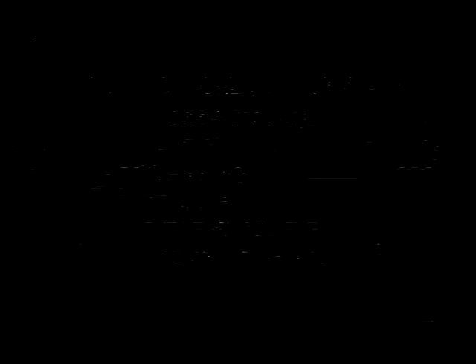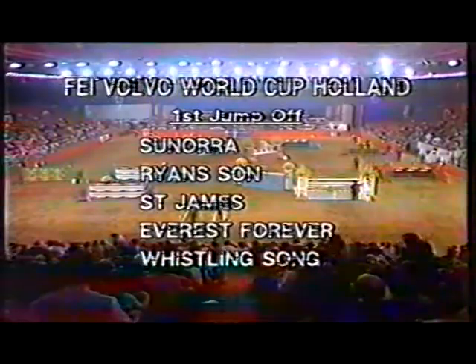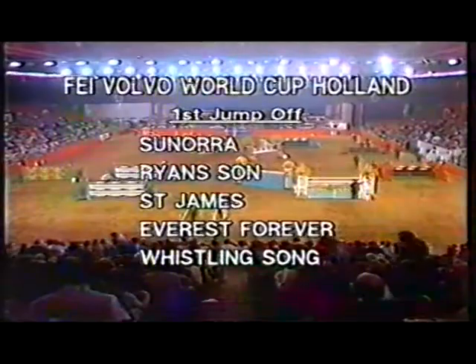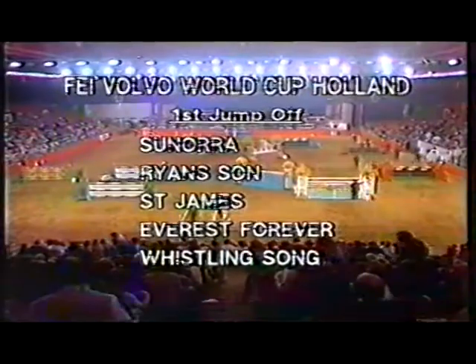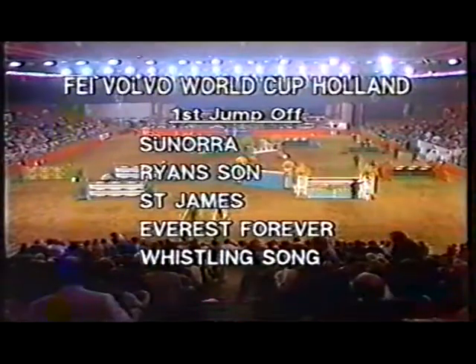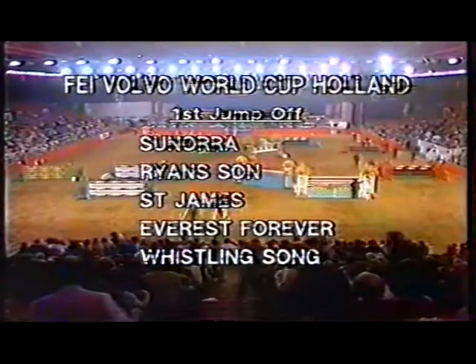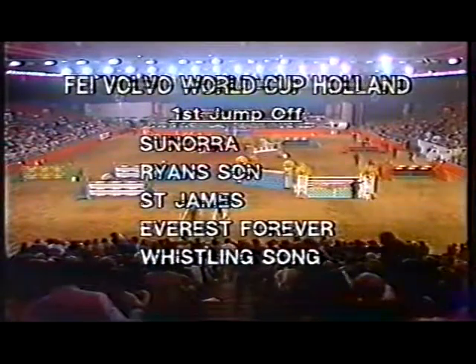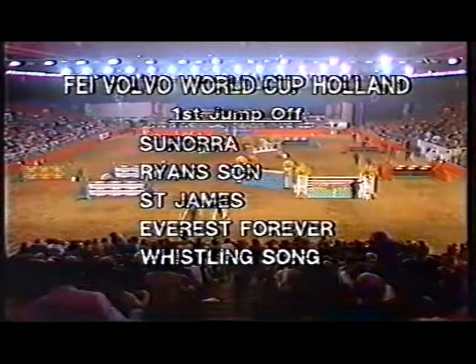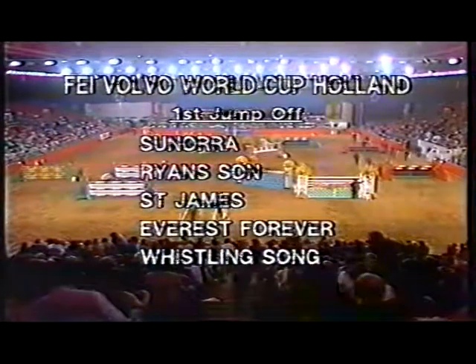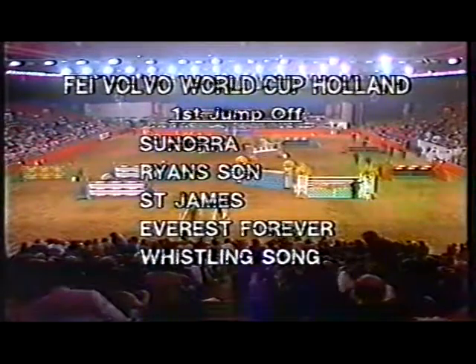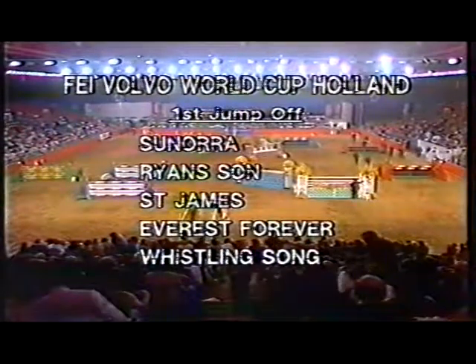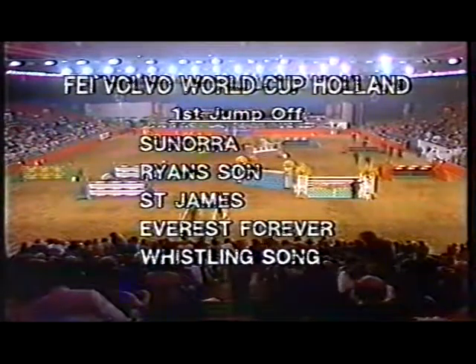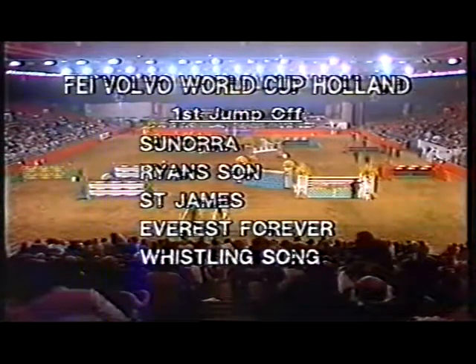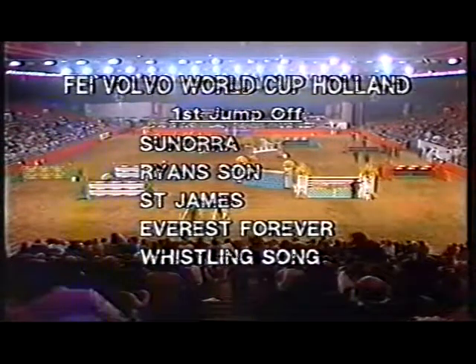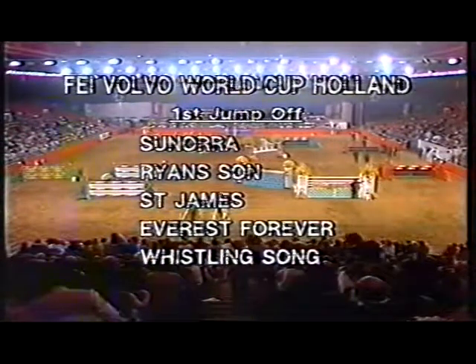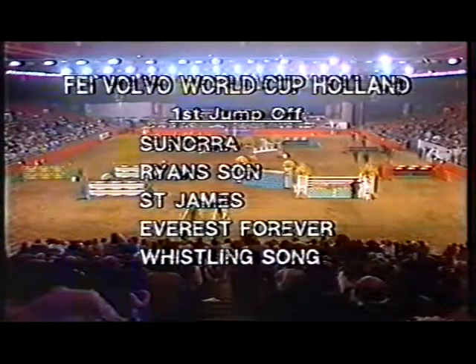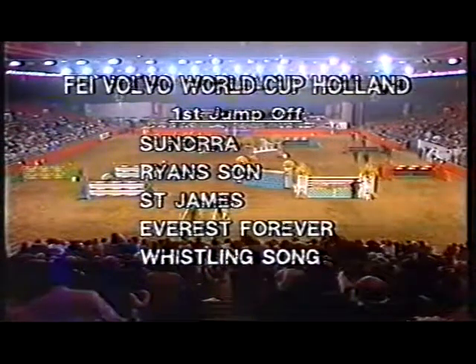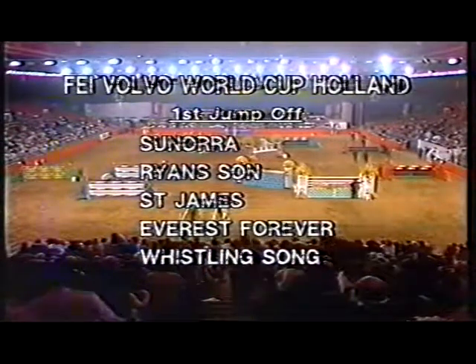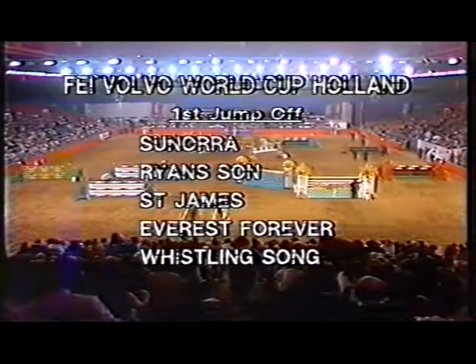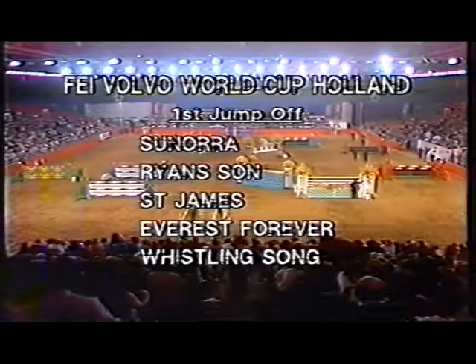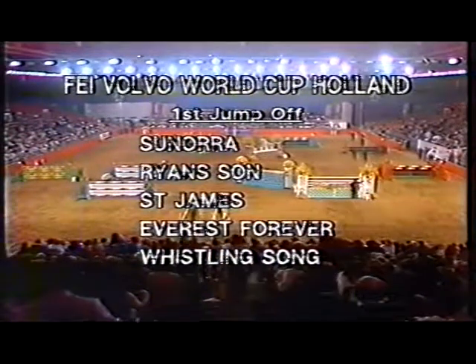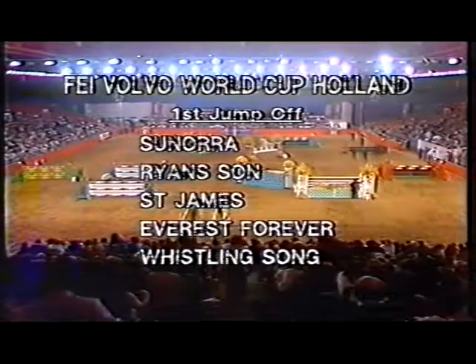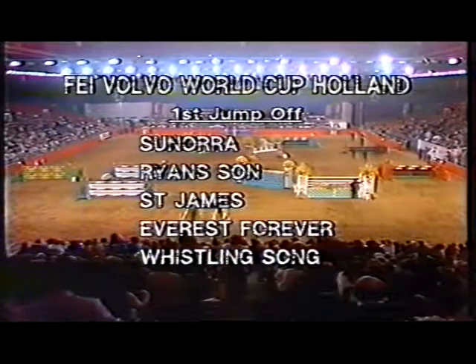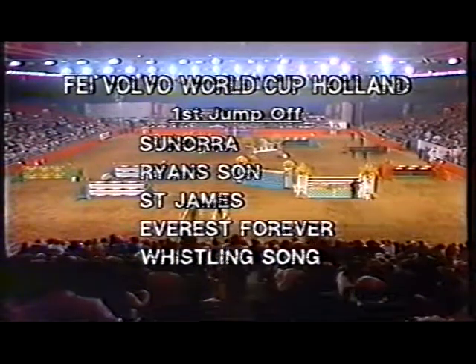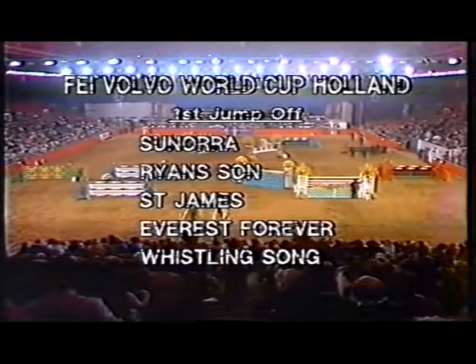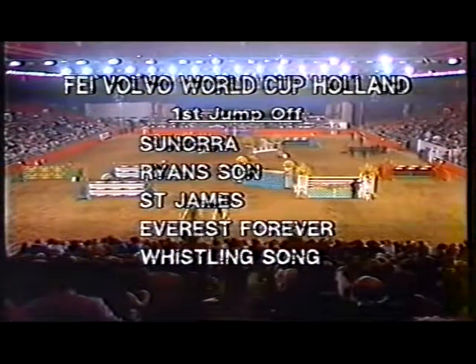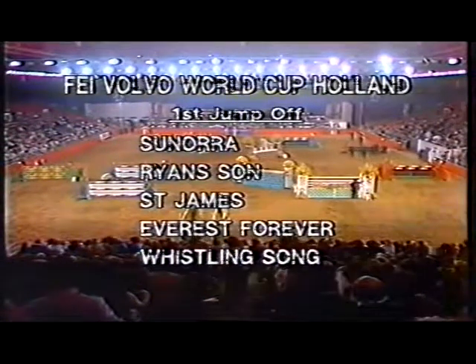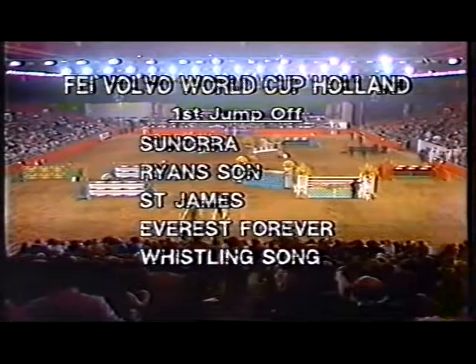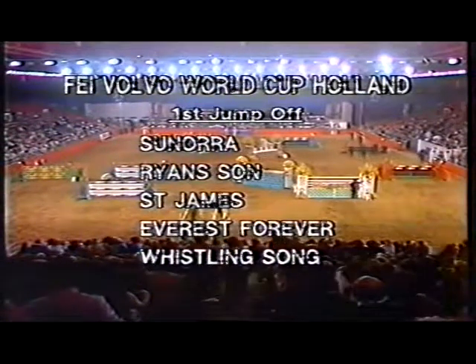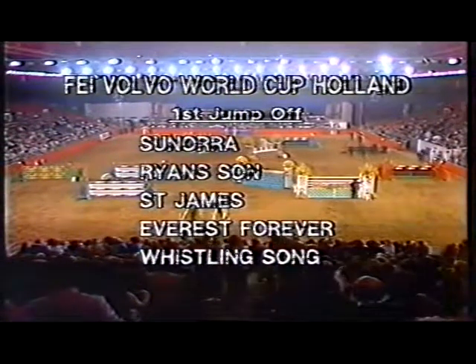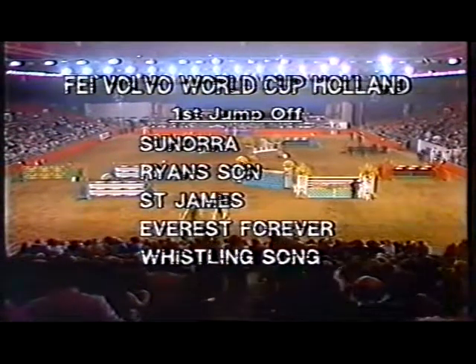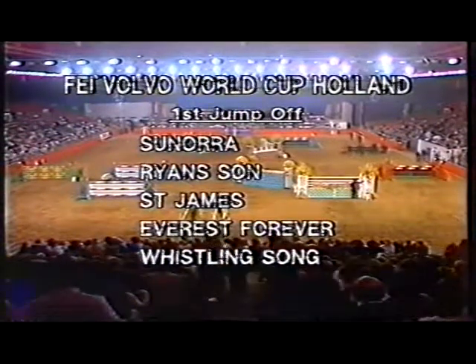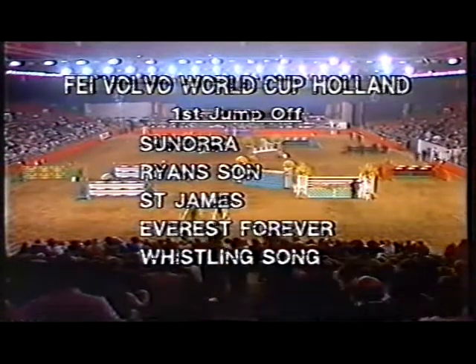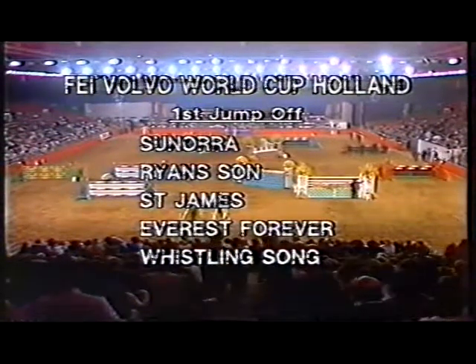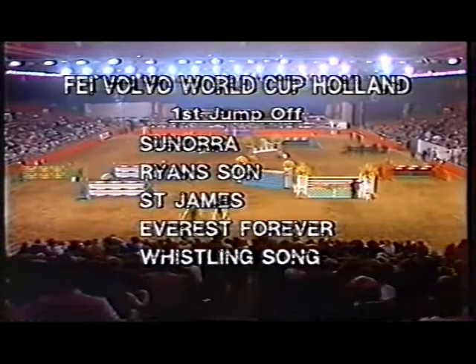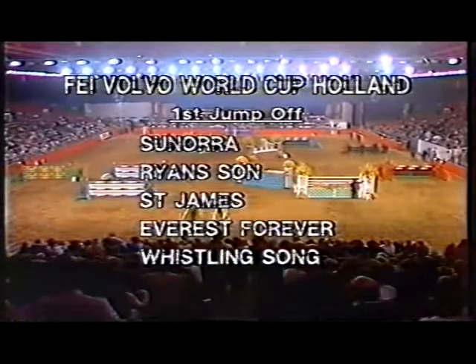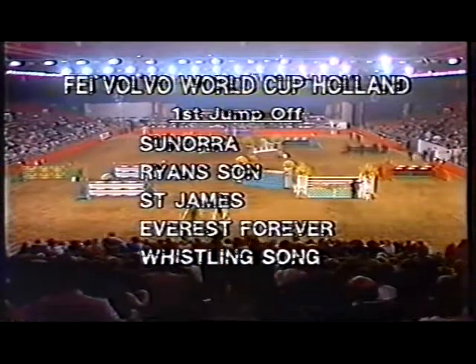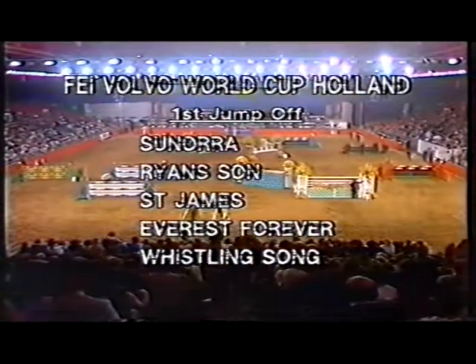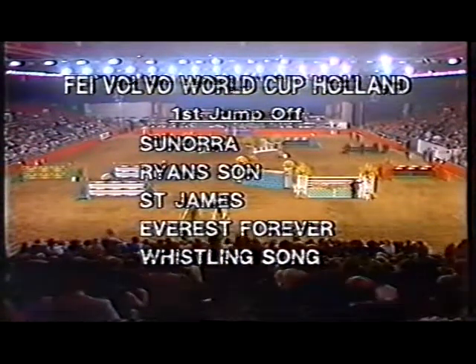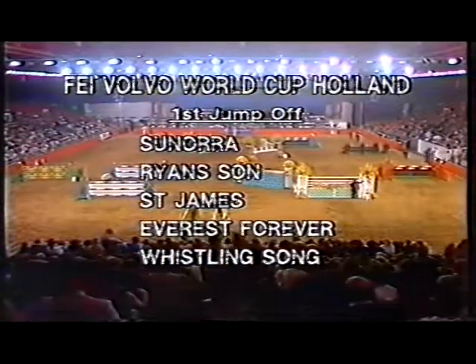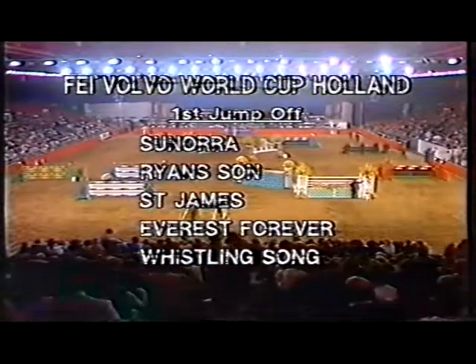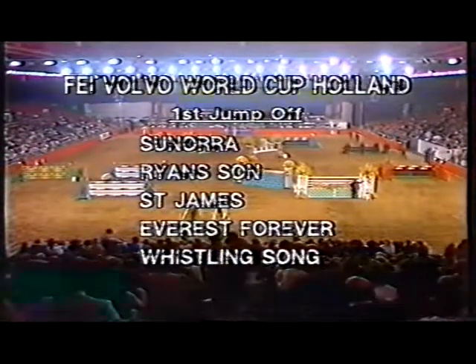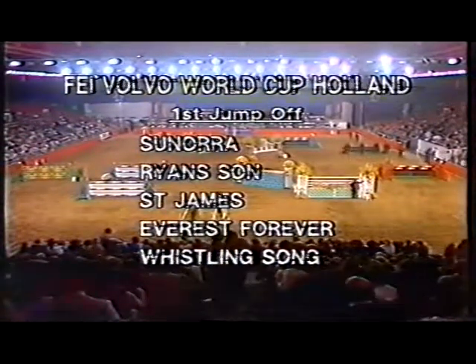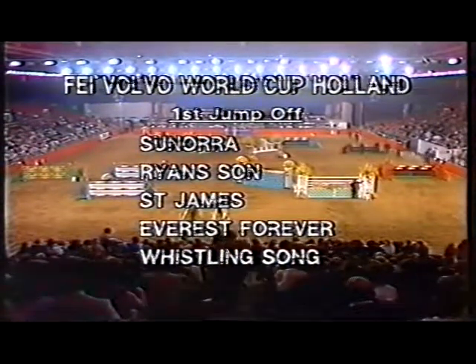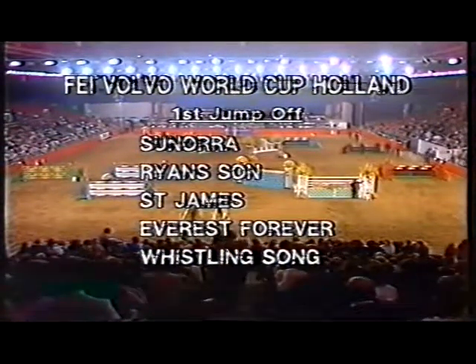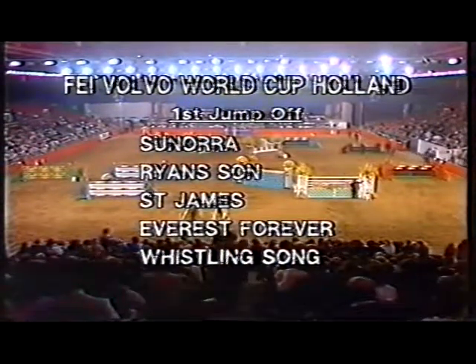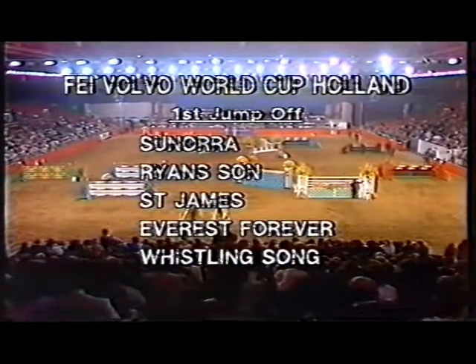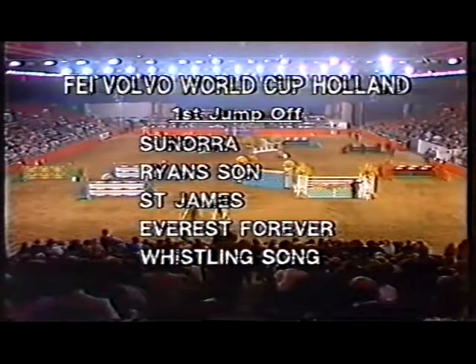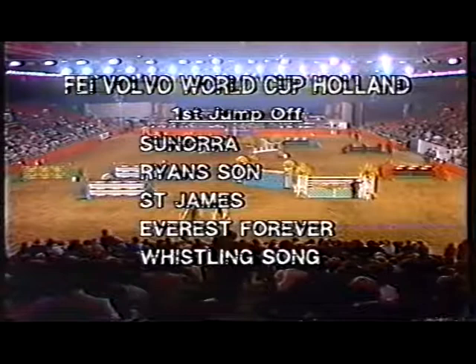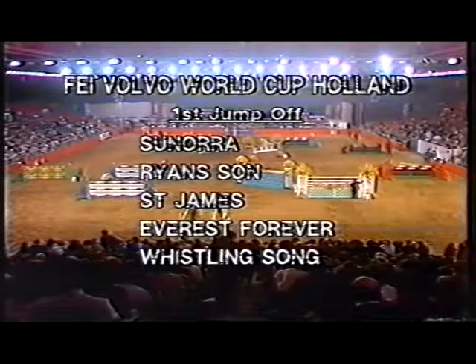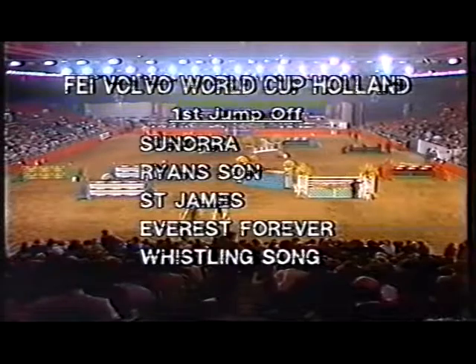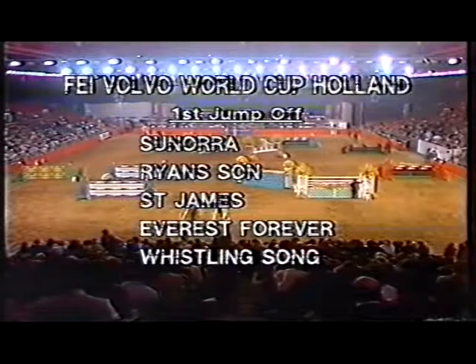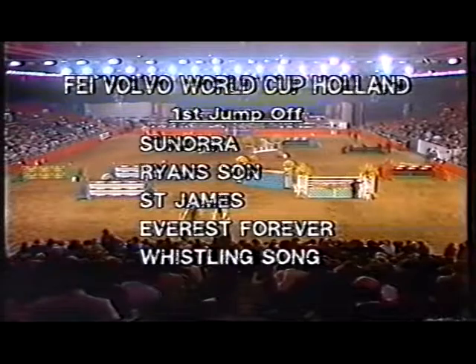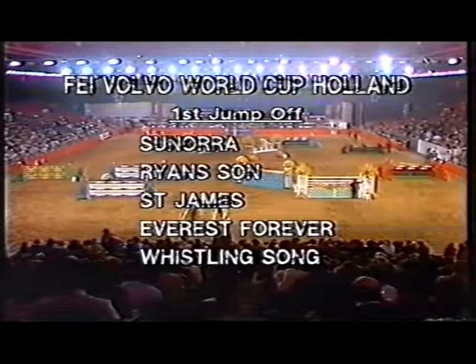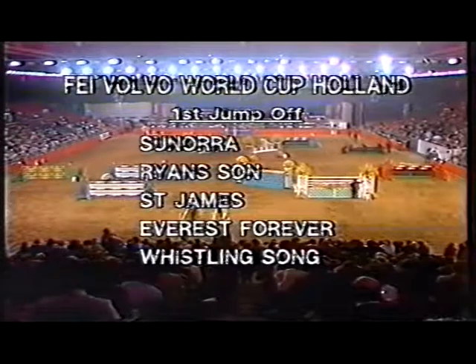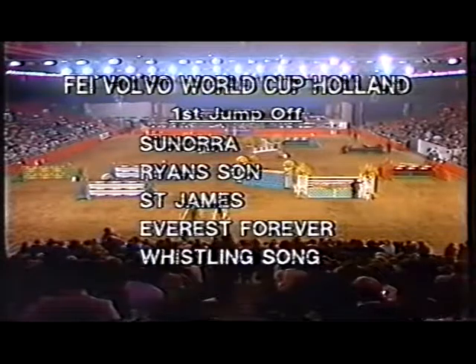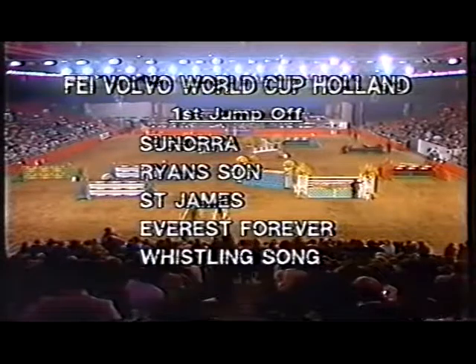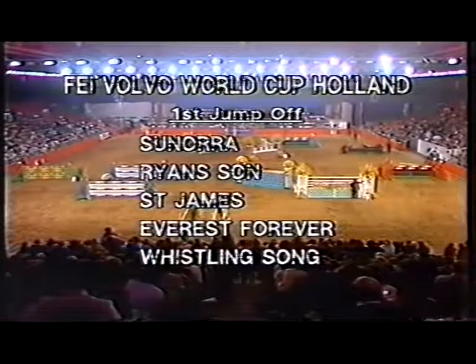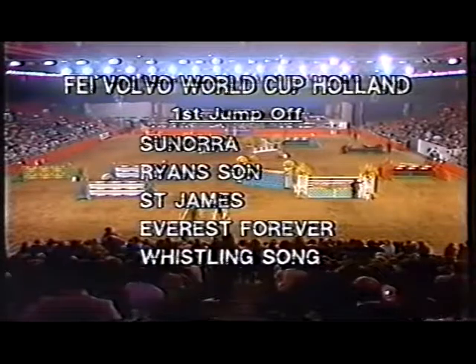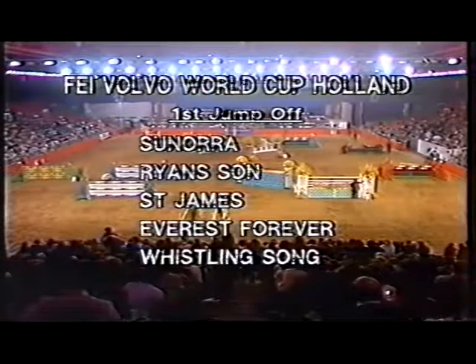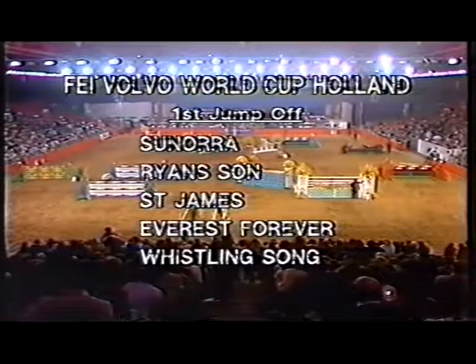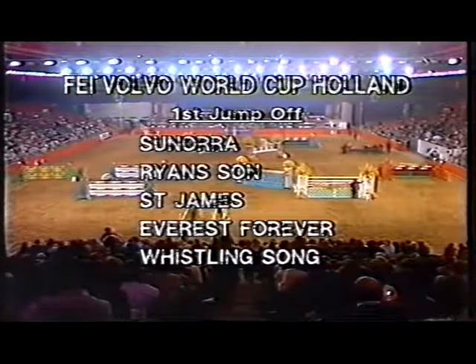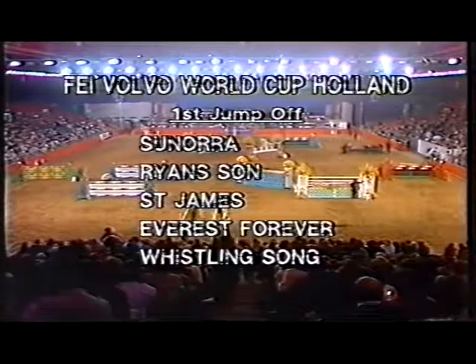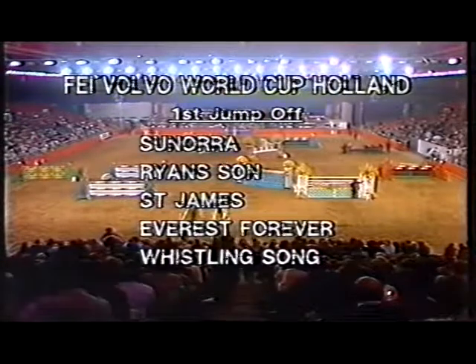Kevin Hadley with Sonora, John Whittaker with Ryan's Son, Nick Skelton with St. James — those two first and second in the European League at the moment.